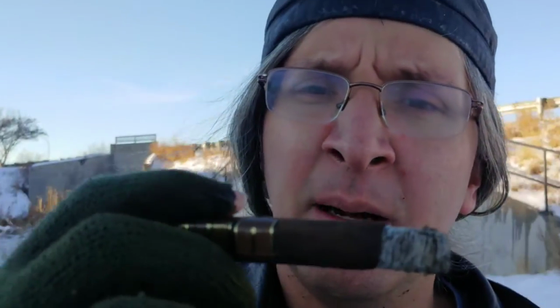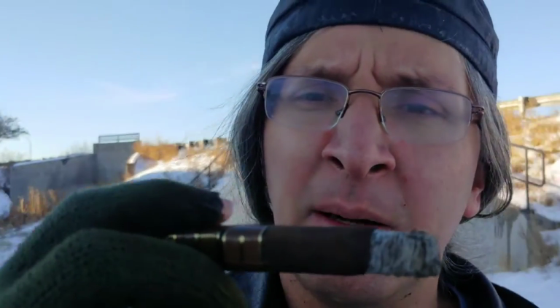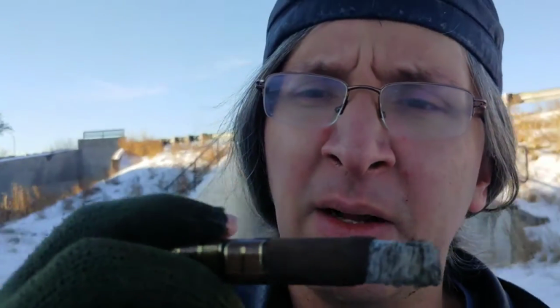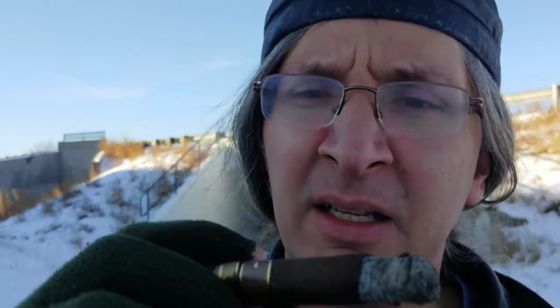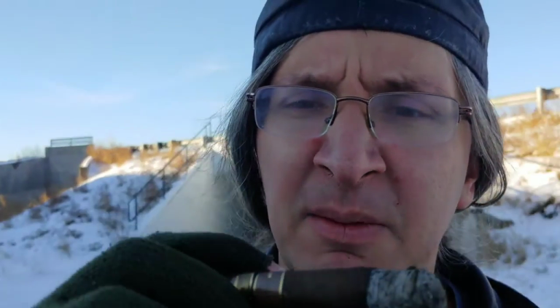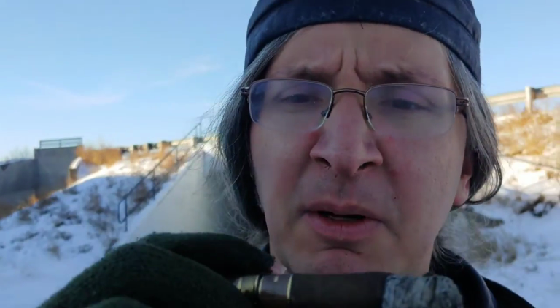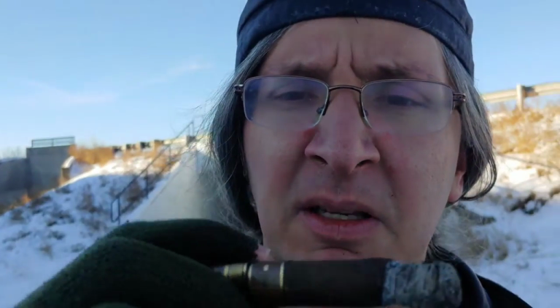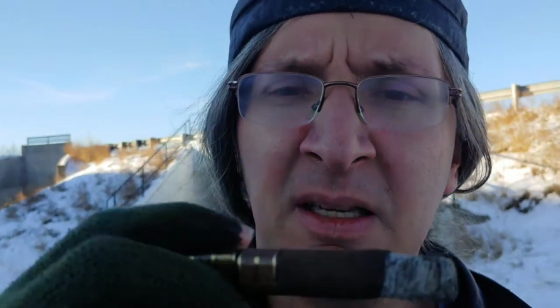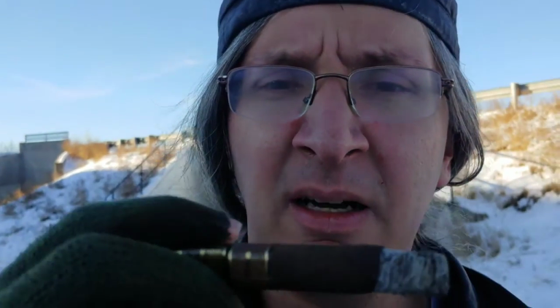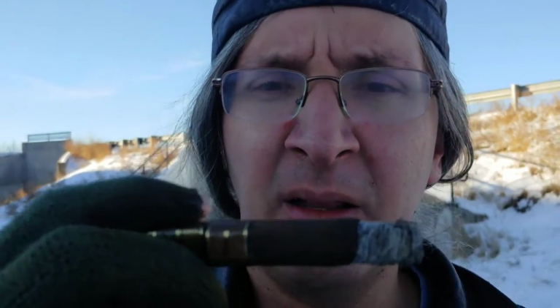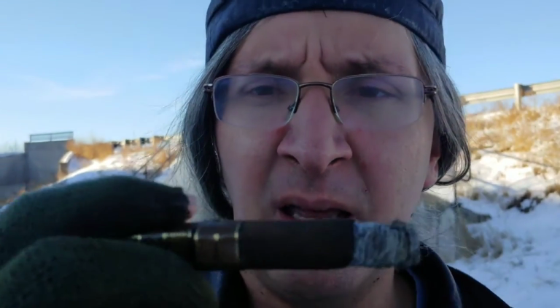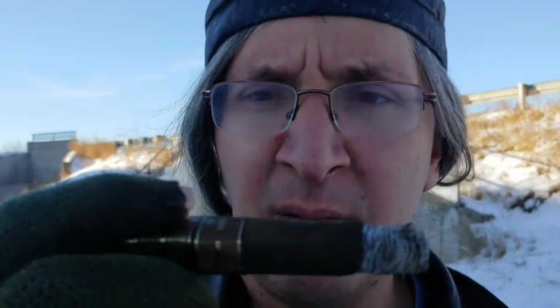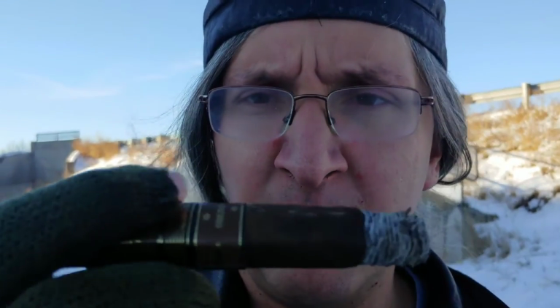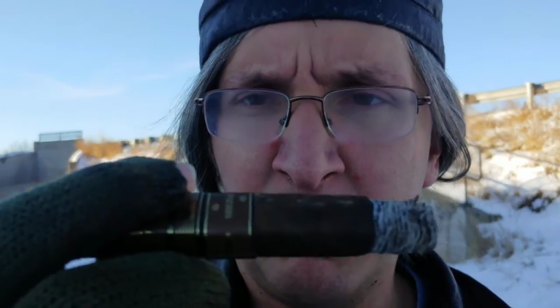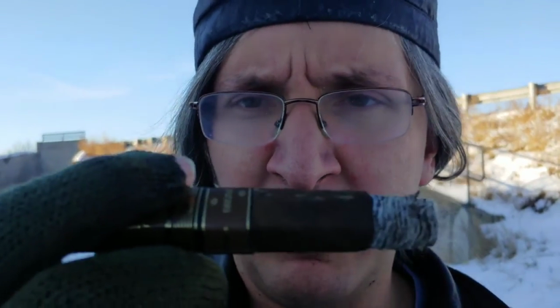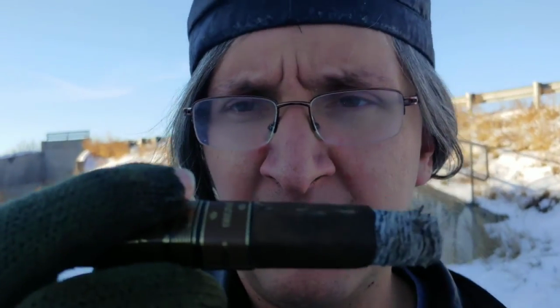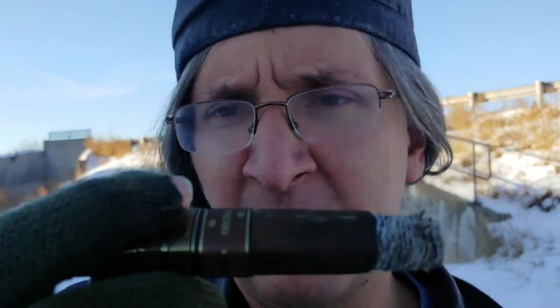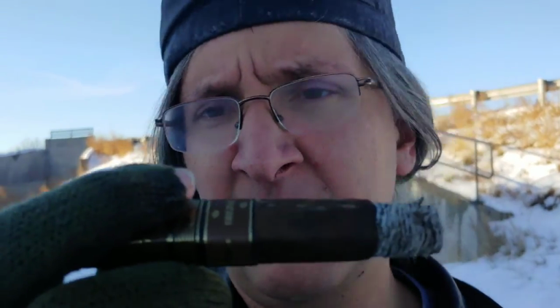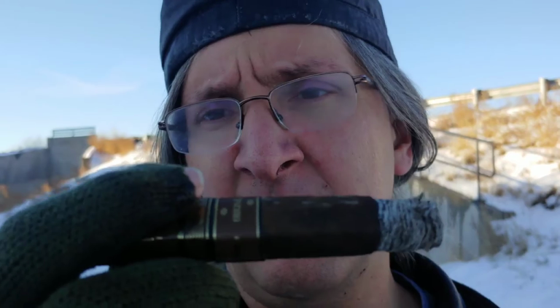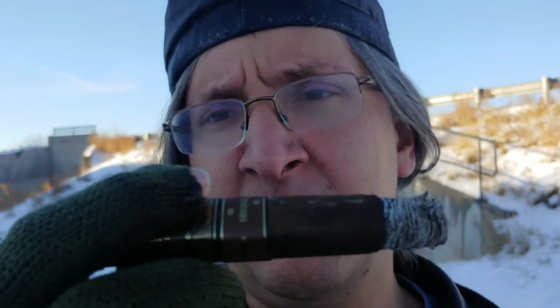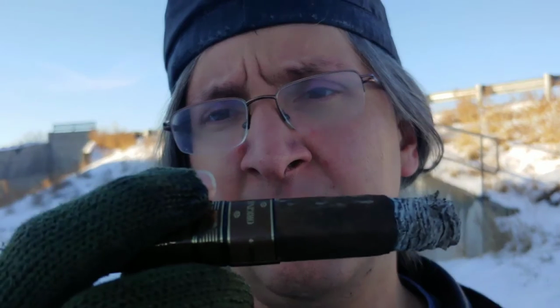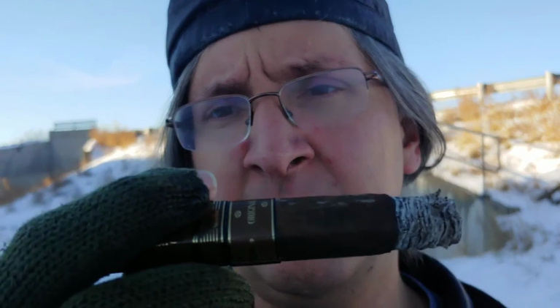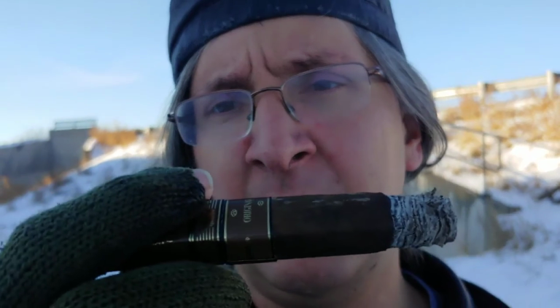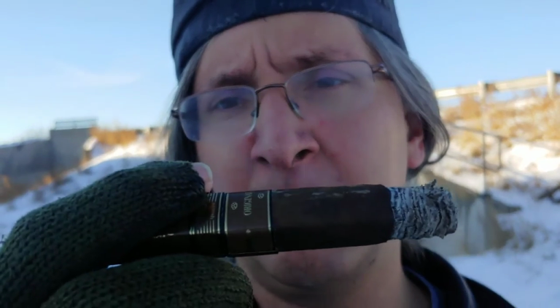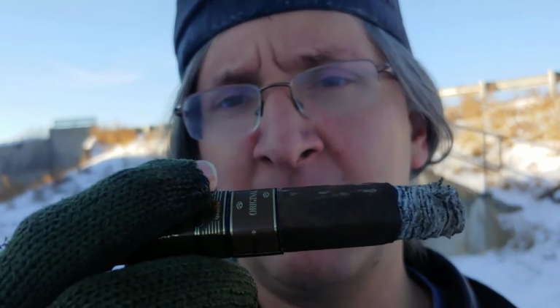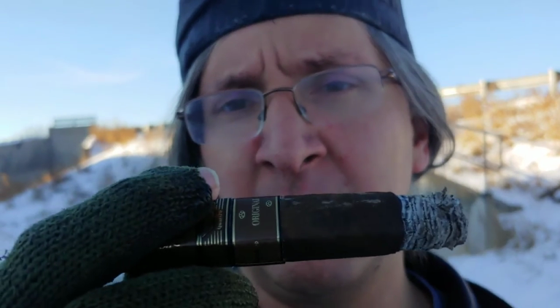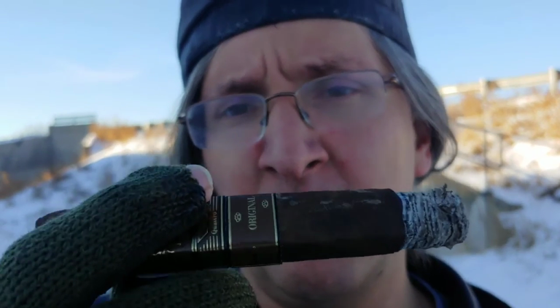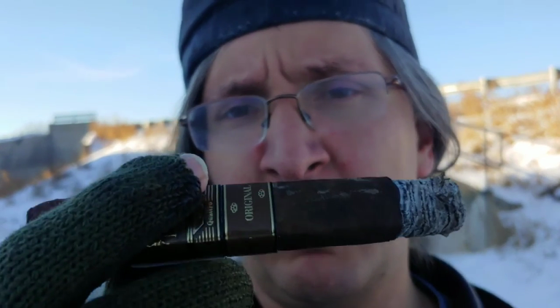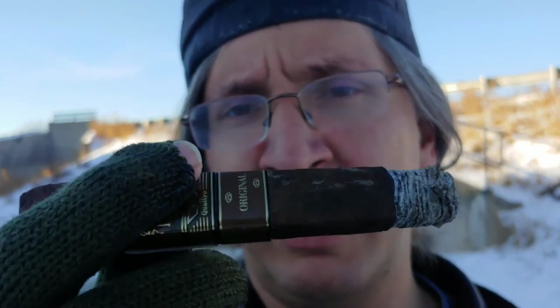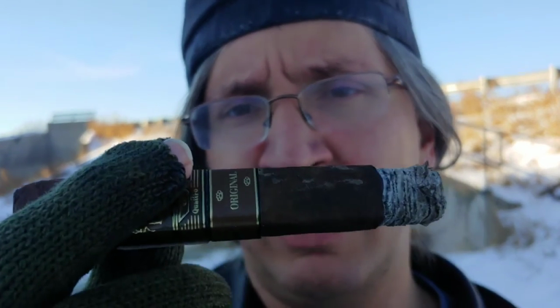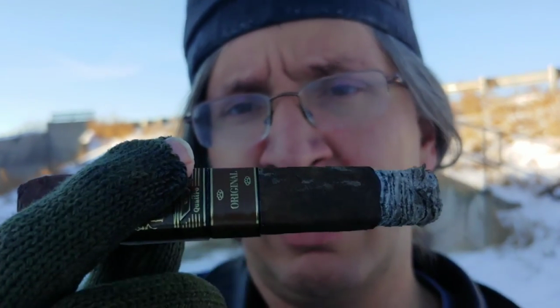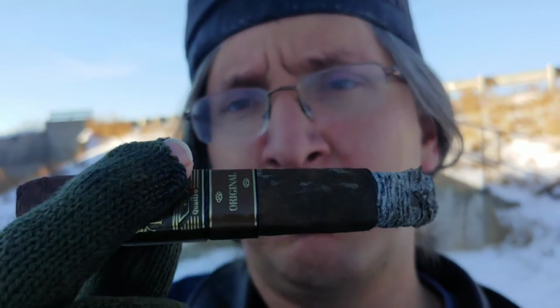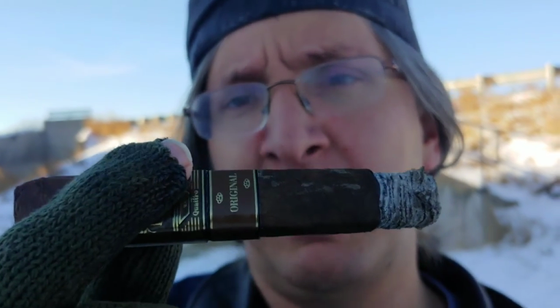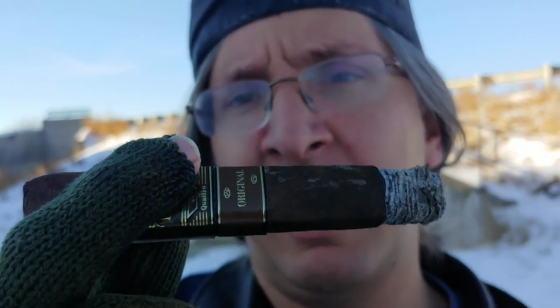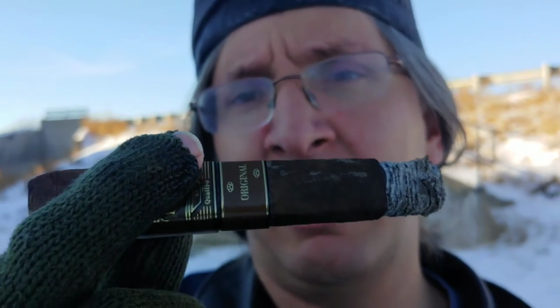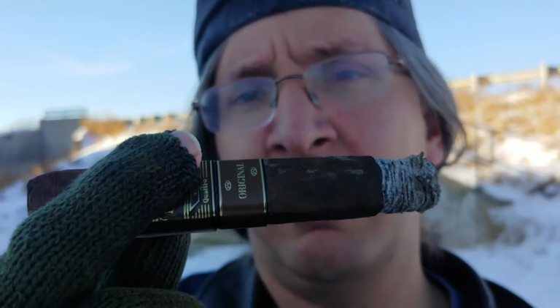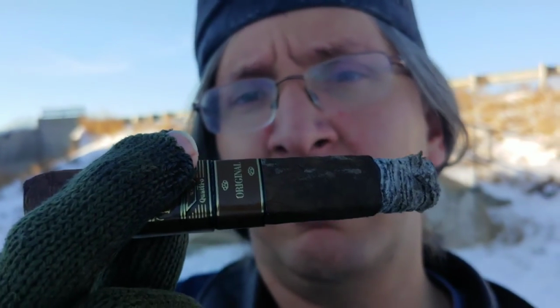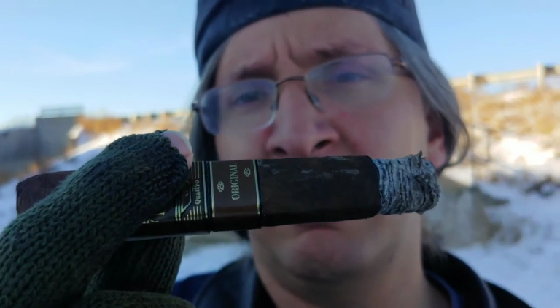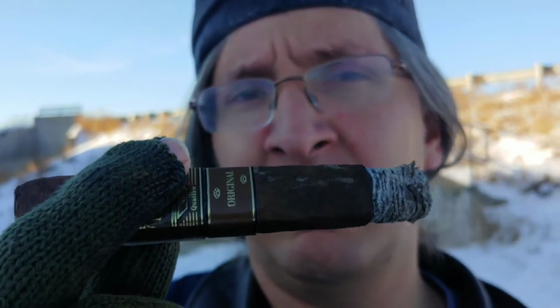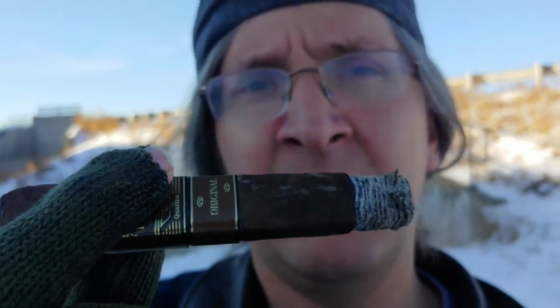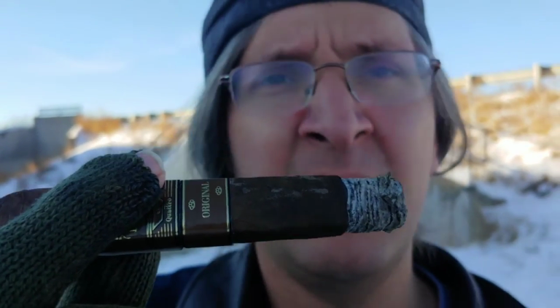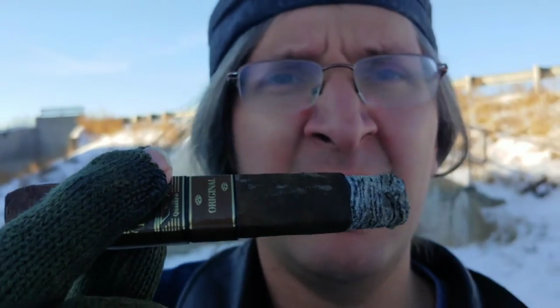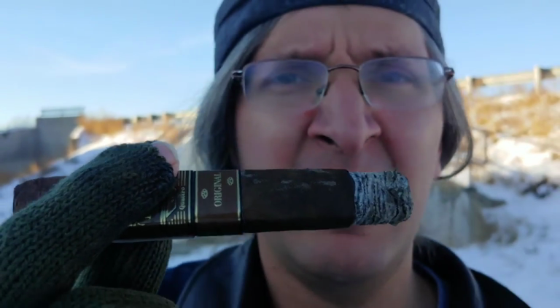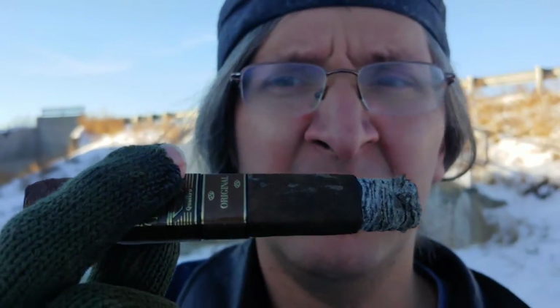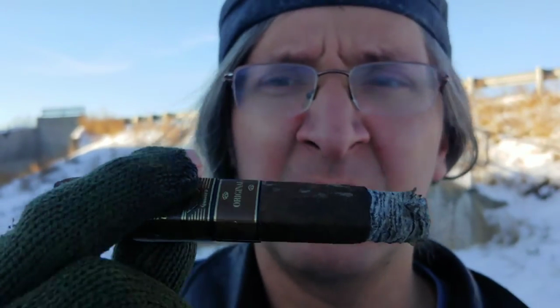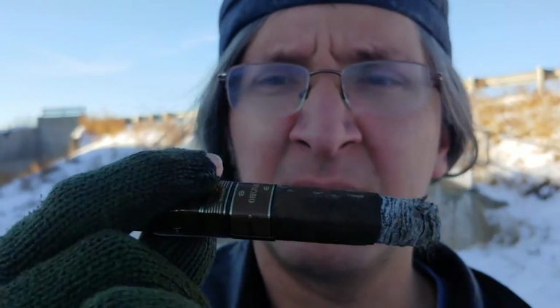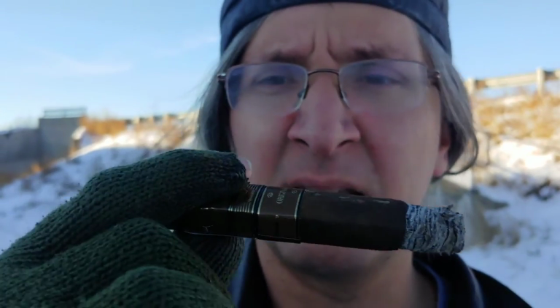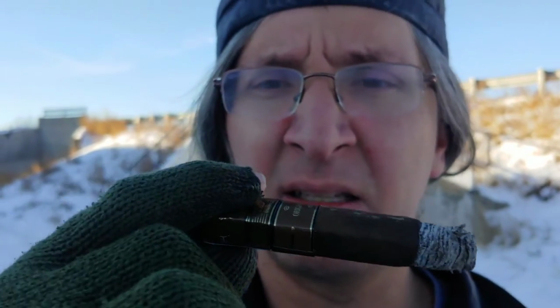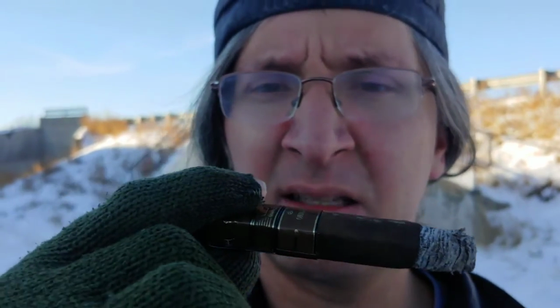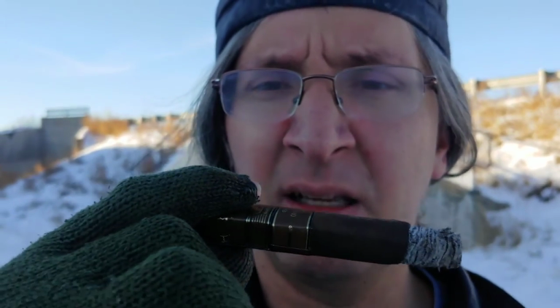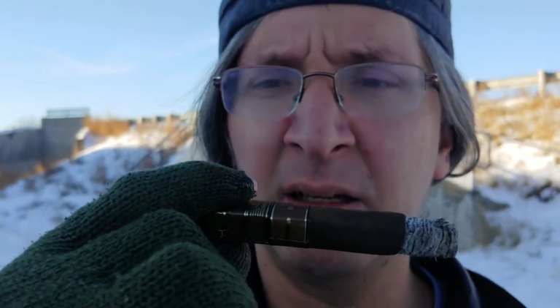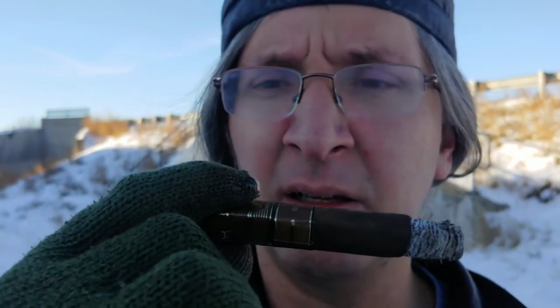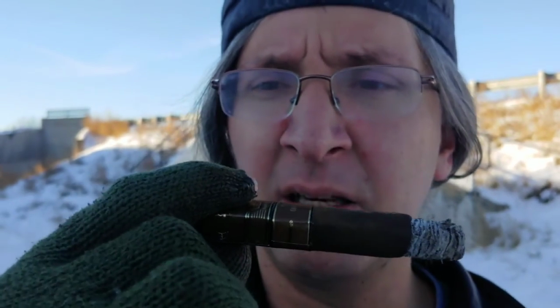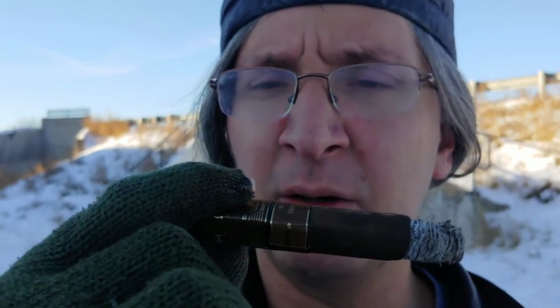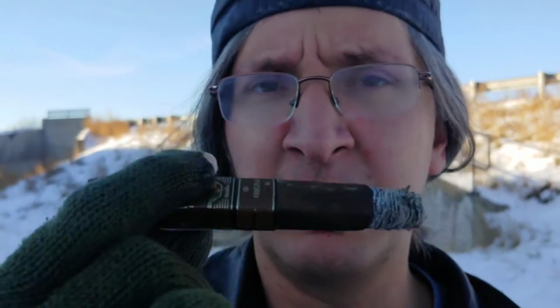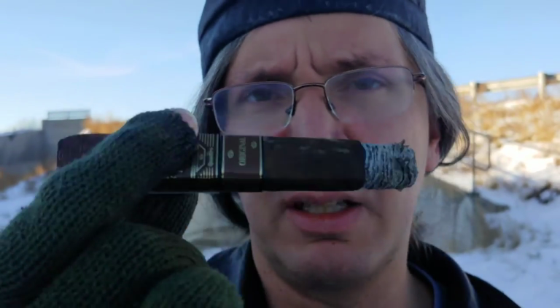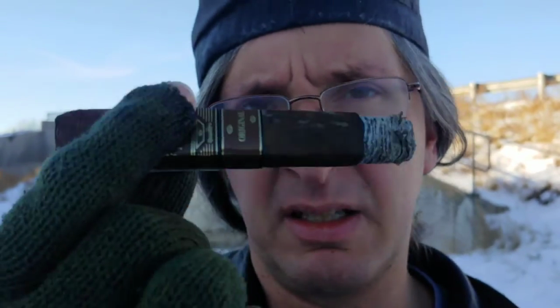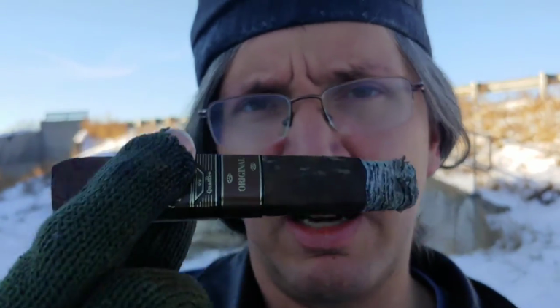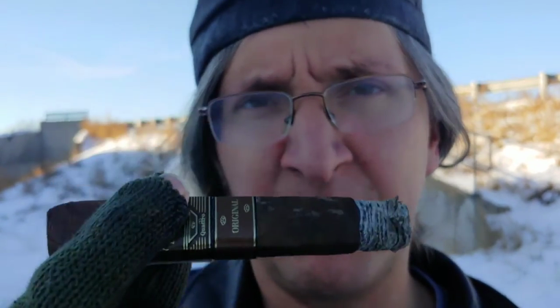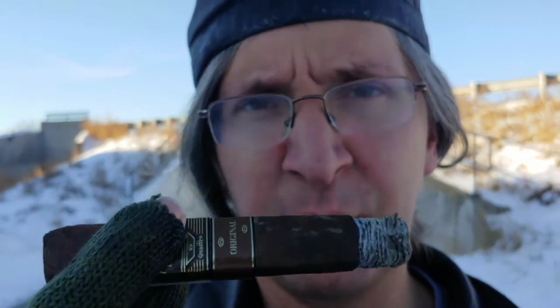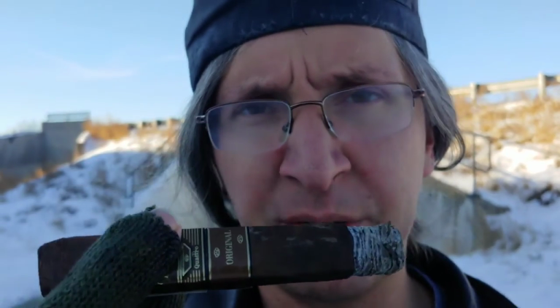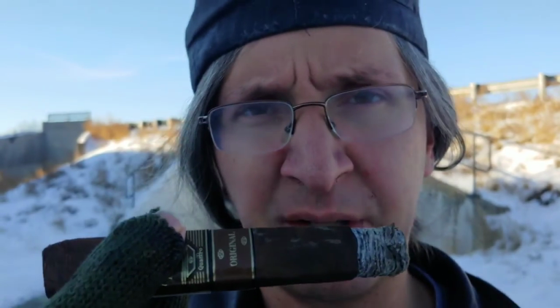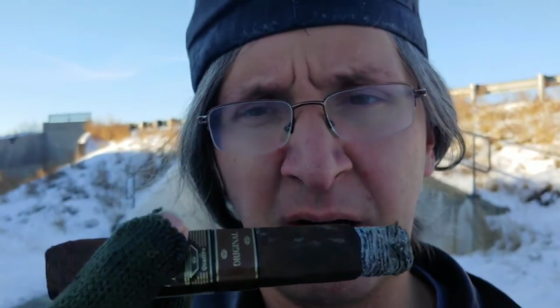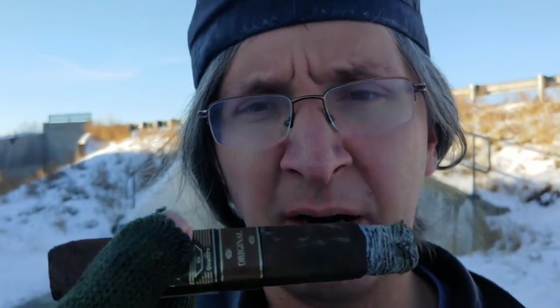I'm going to go ahead and smoke this down to the halfway point and go ahead and yank the band here, just because it's a little huge and this is kind of a short cigar.